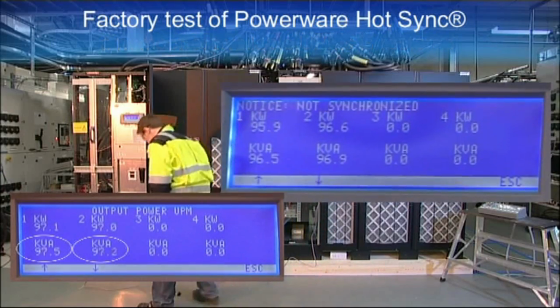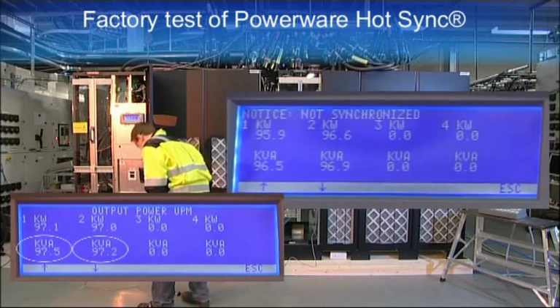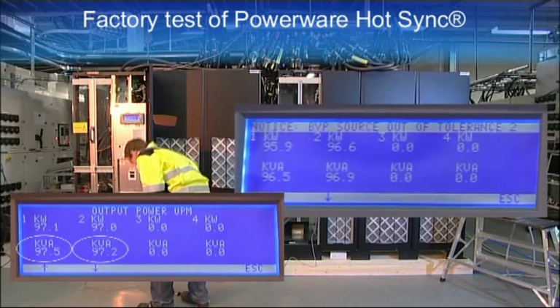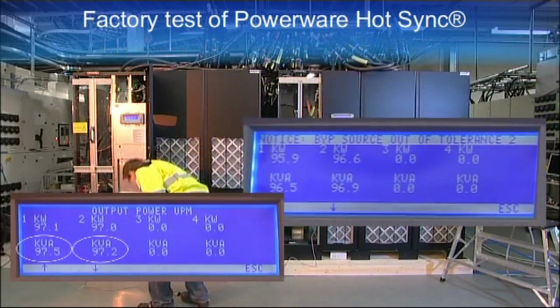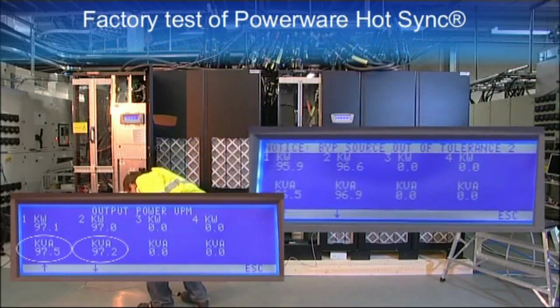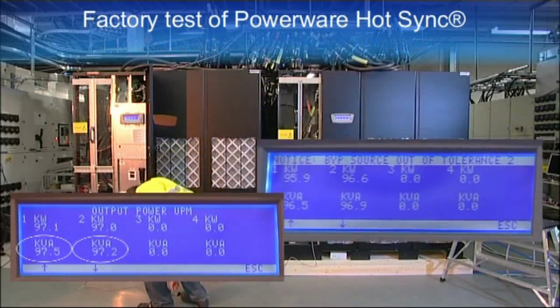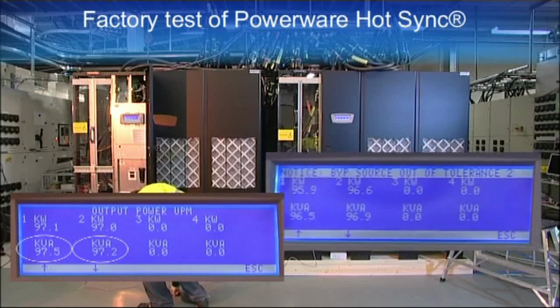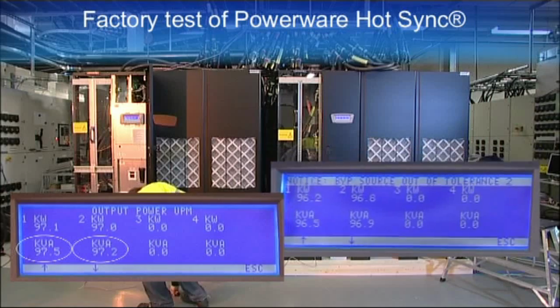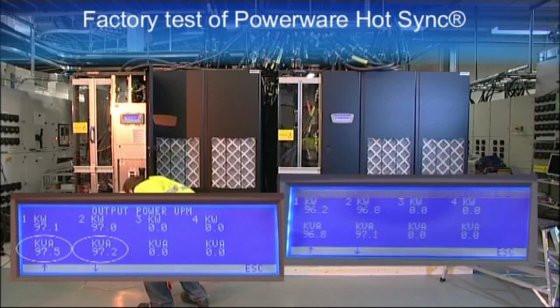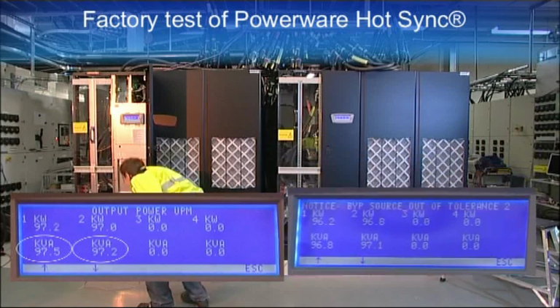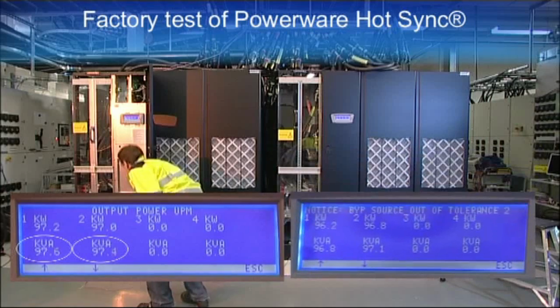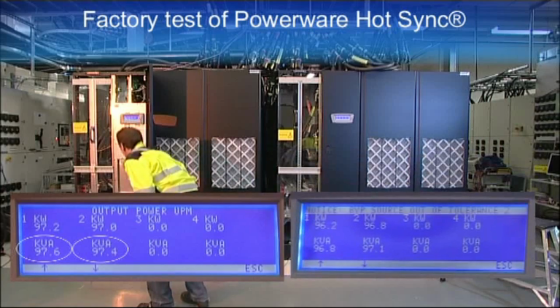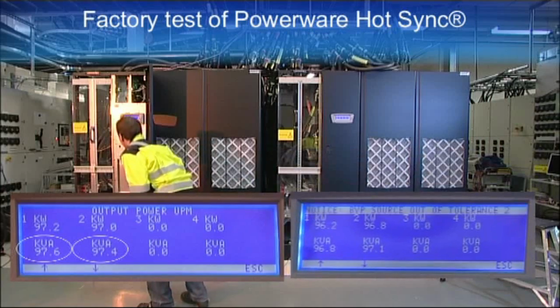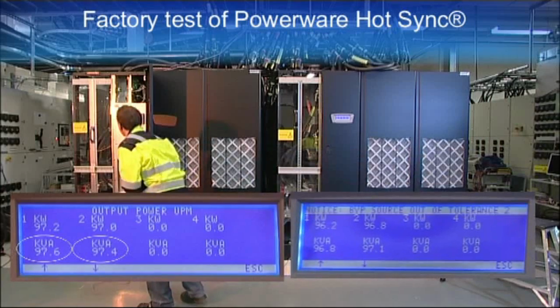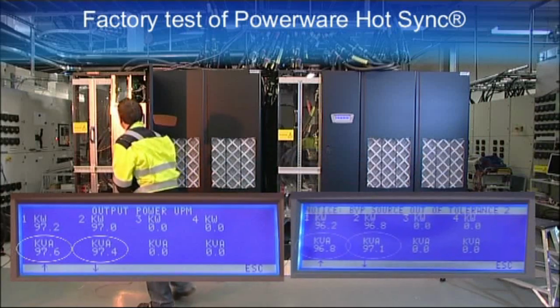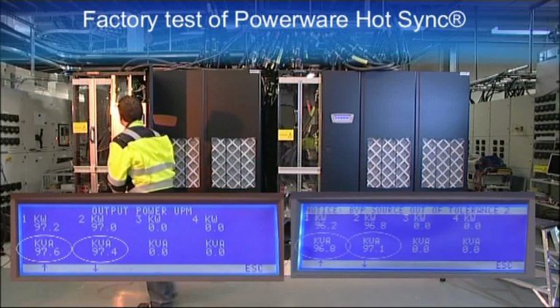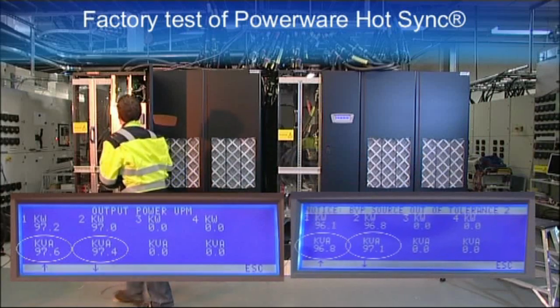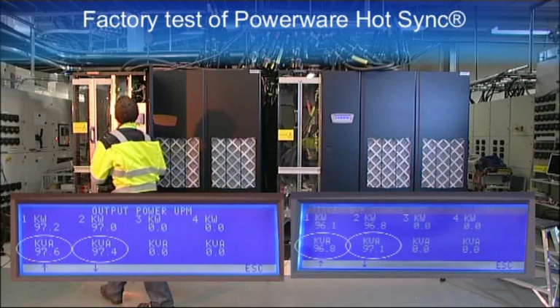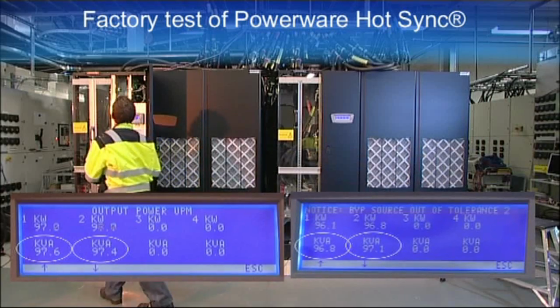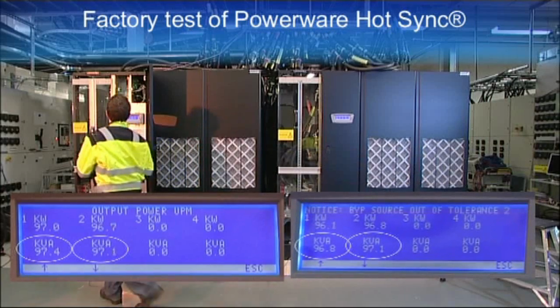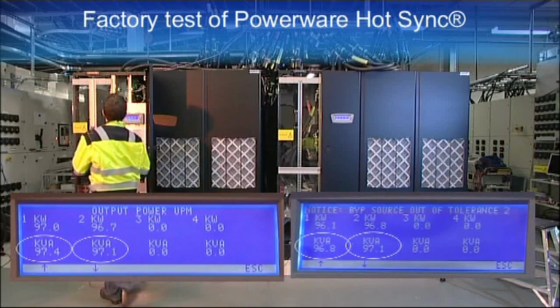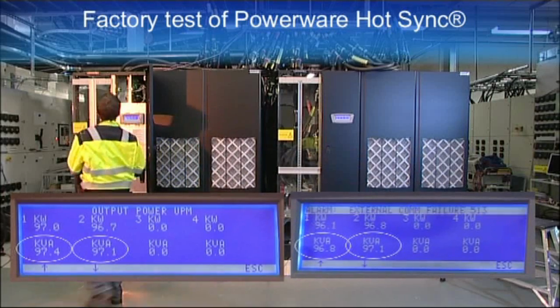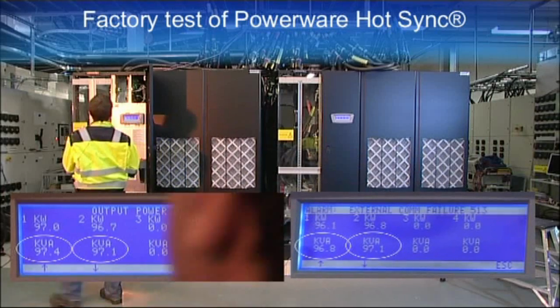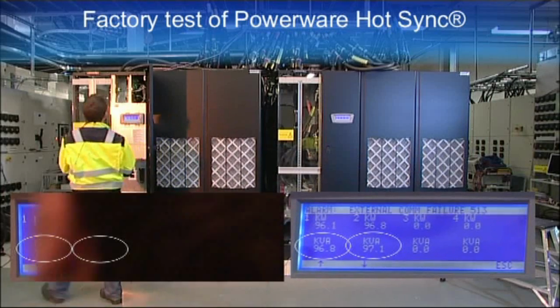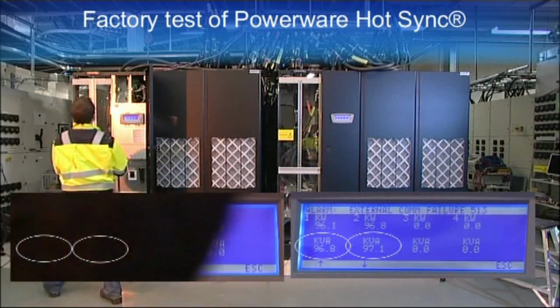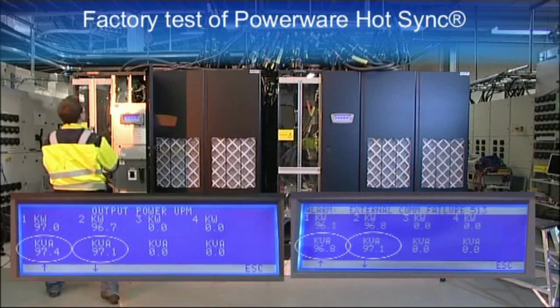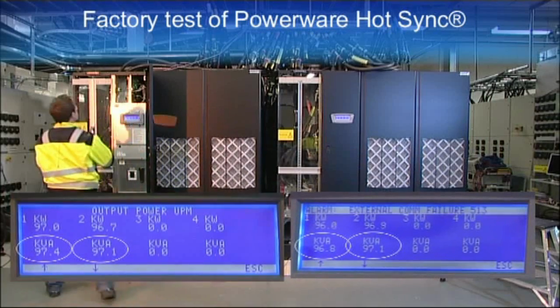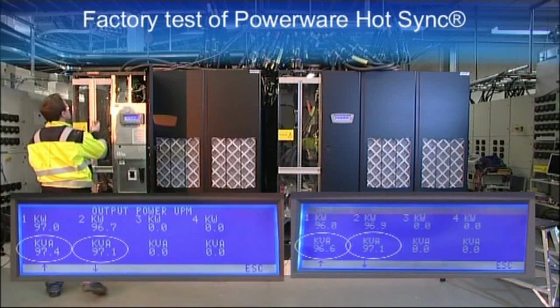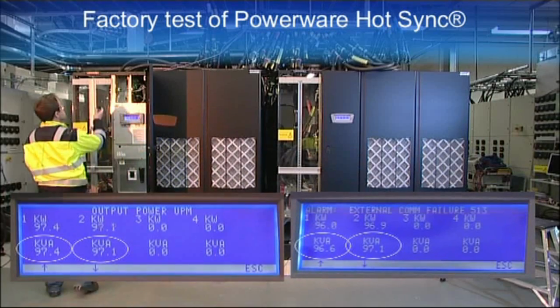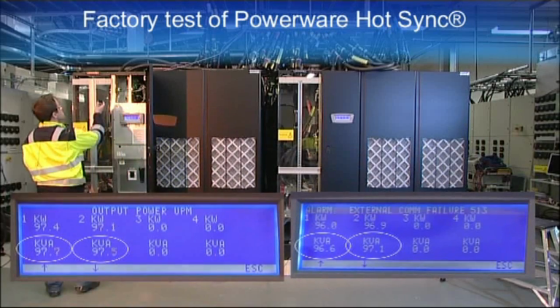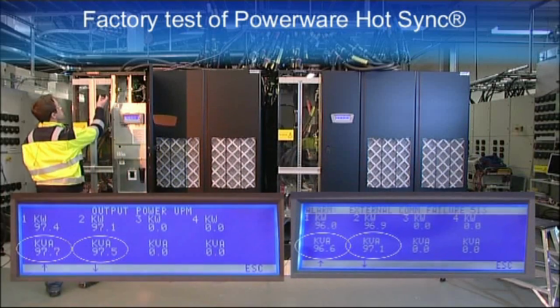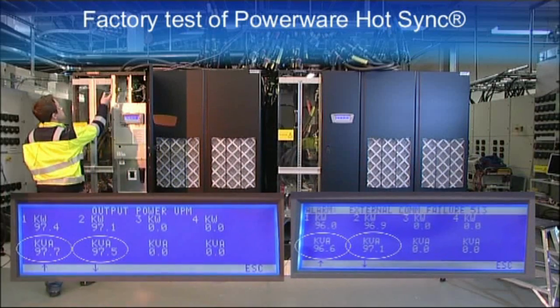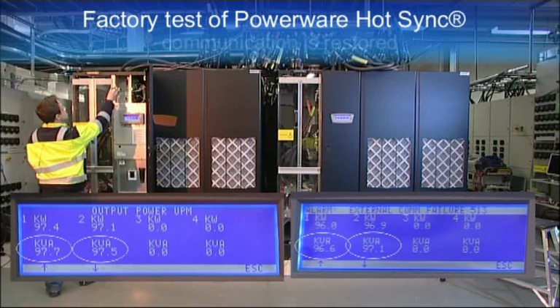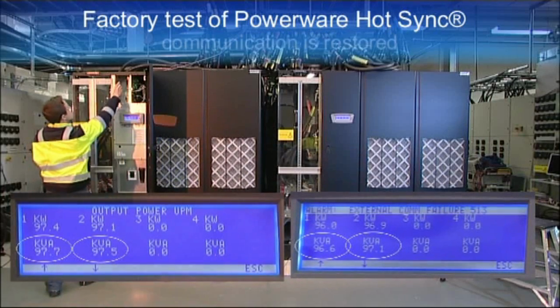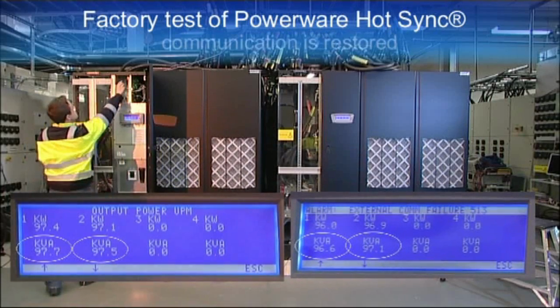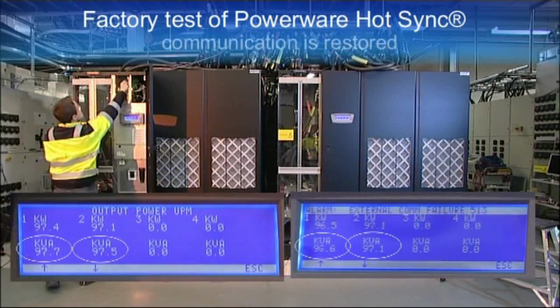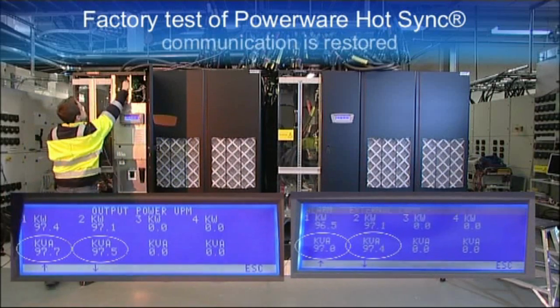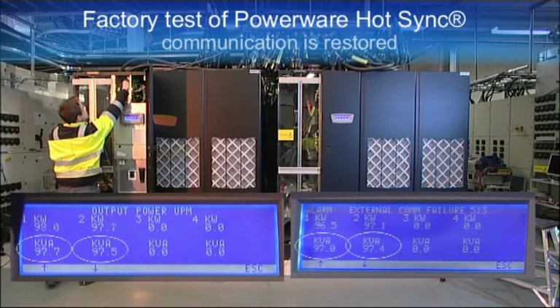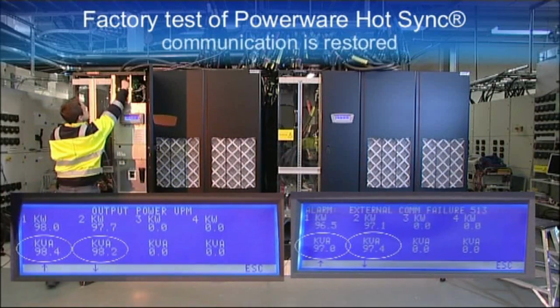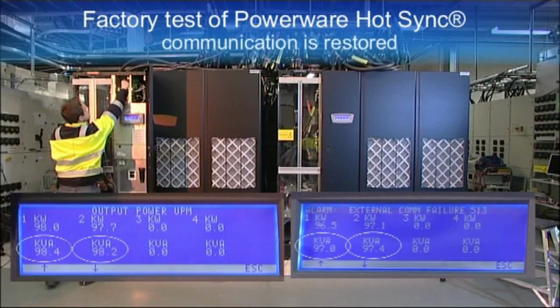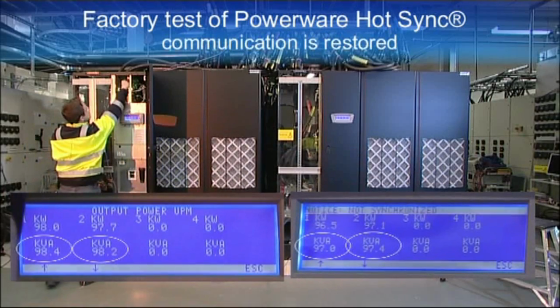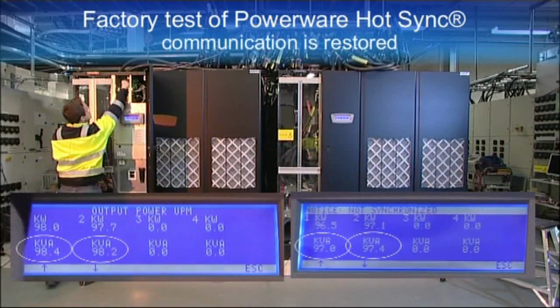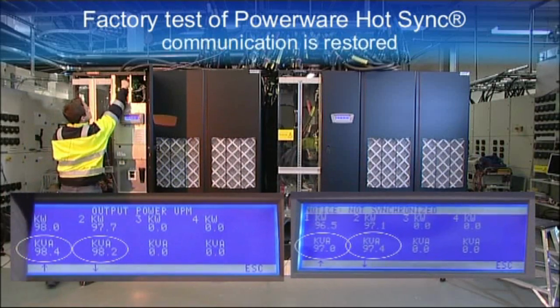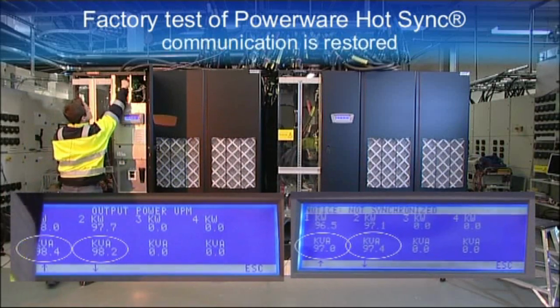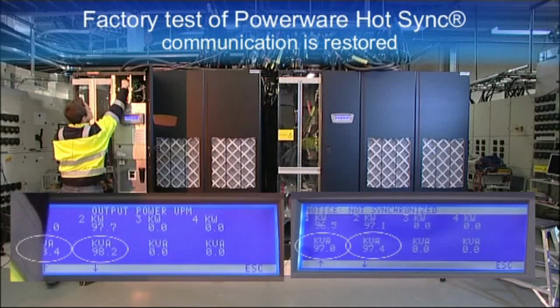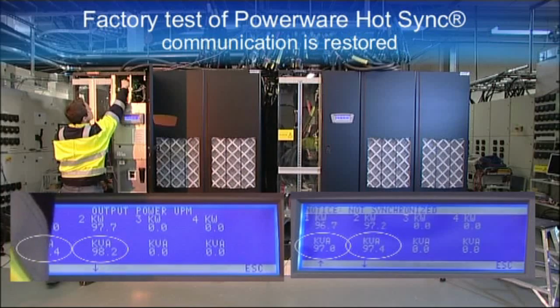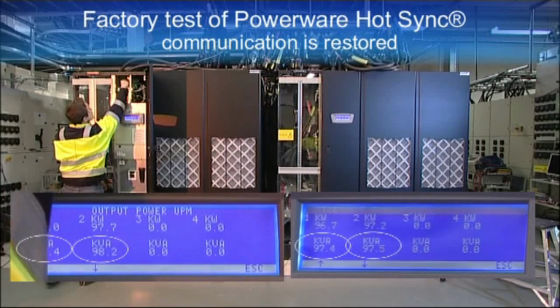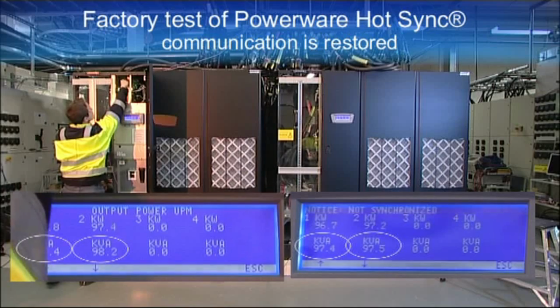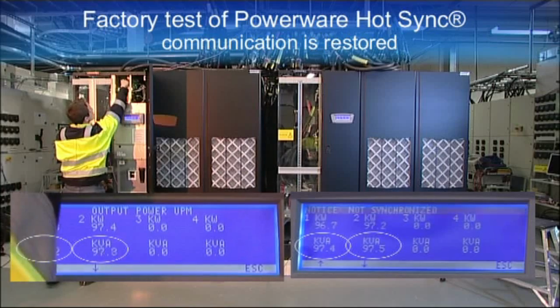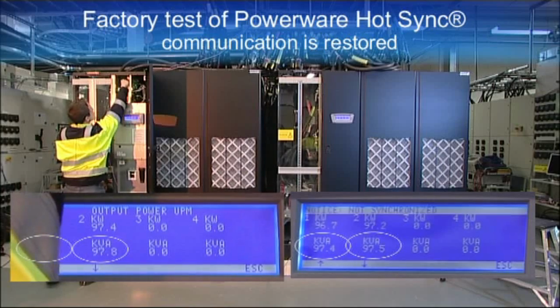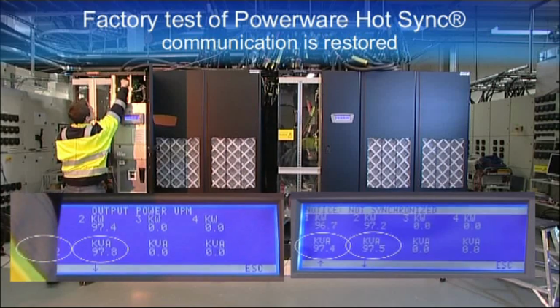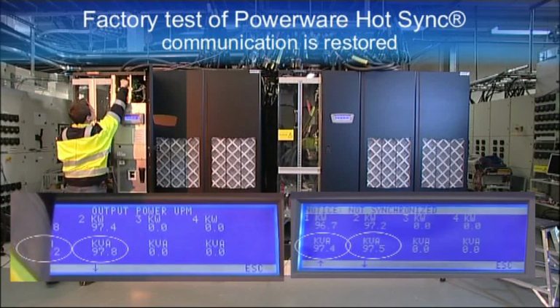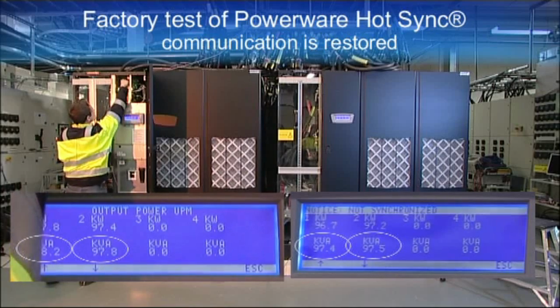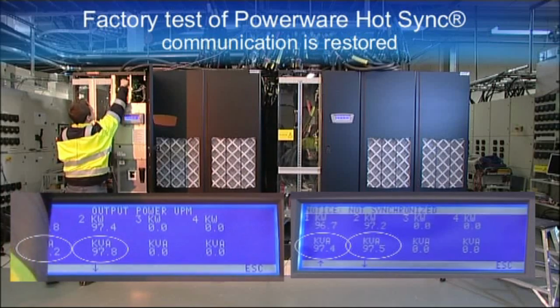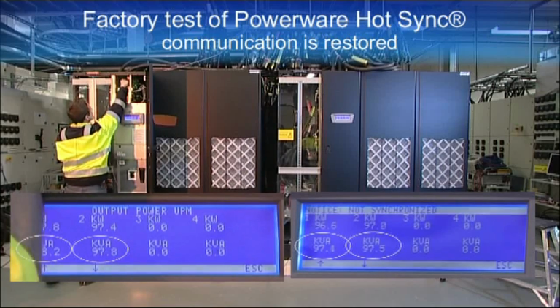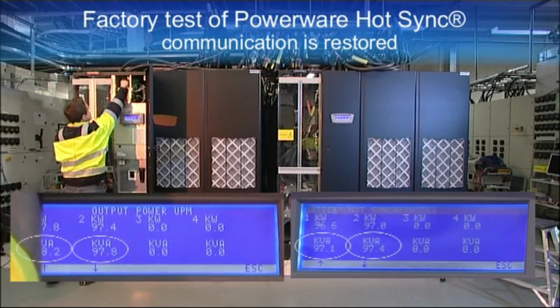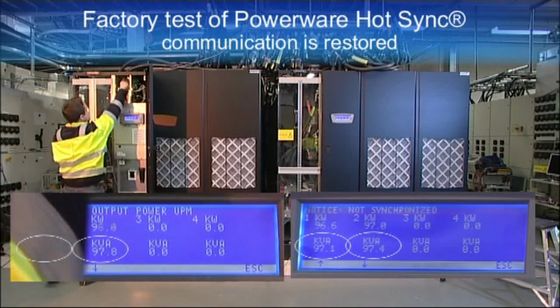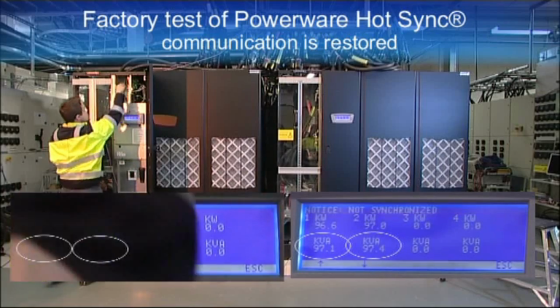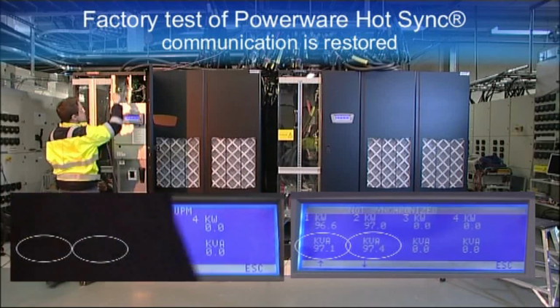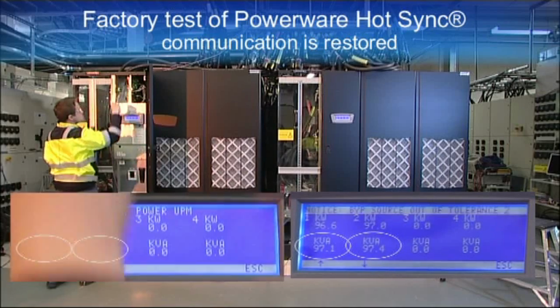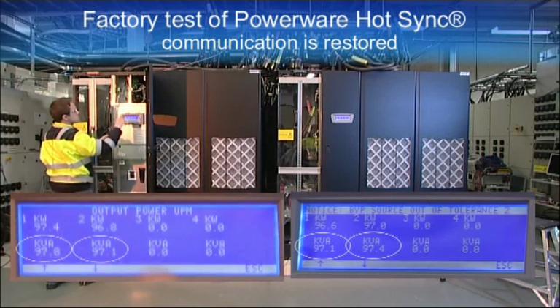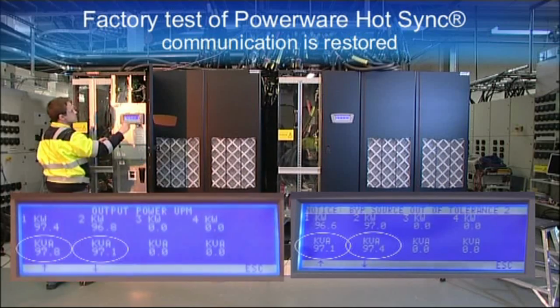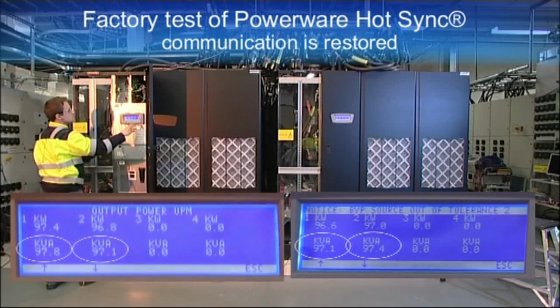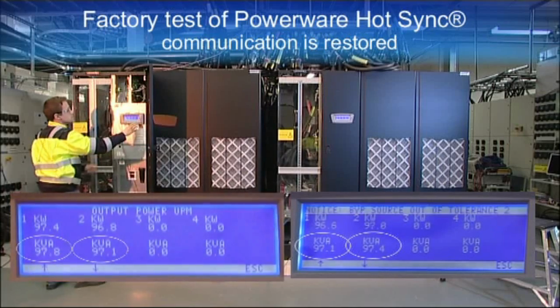The system can also tolerate the communication line being brought back without any adverse effects on the other UPS units in the system.